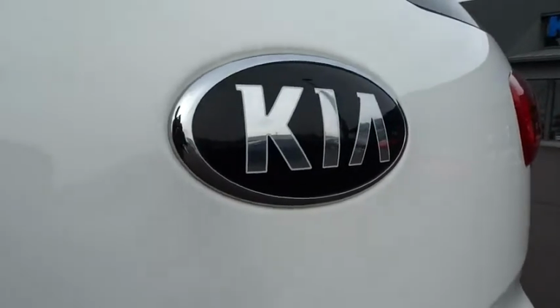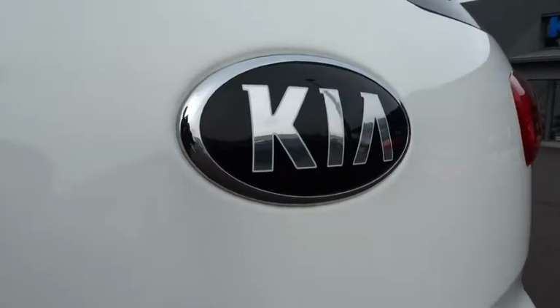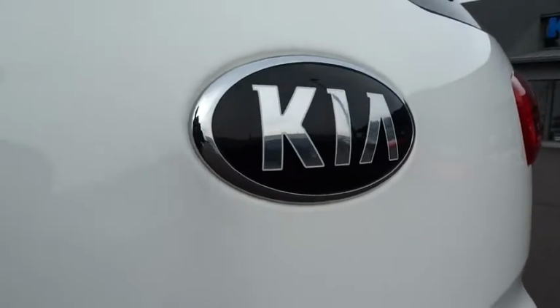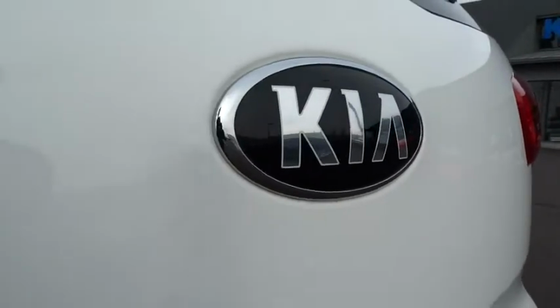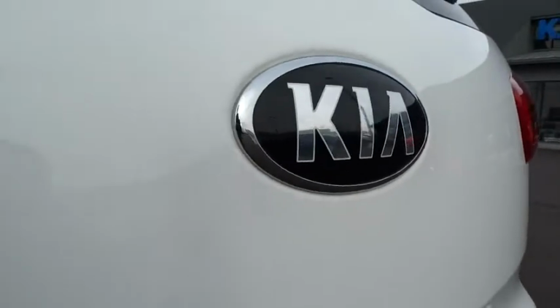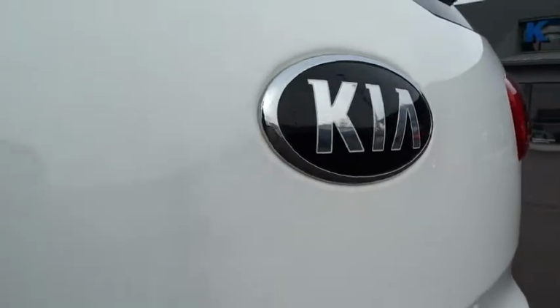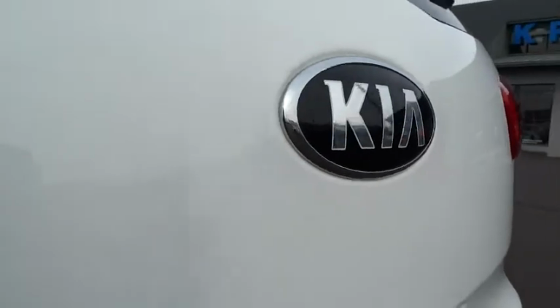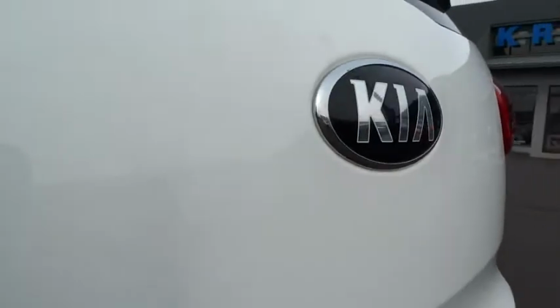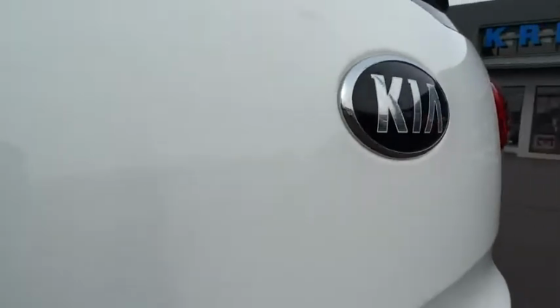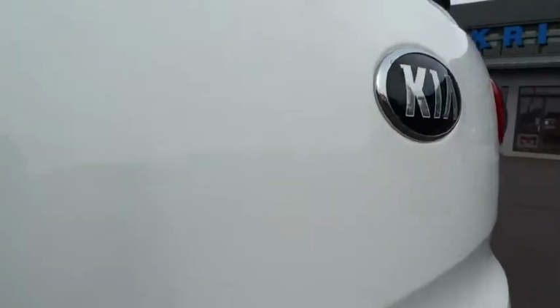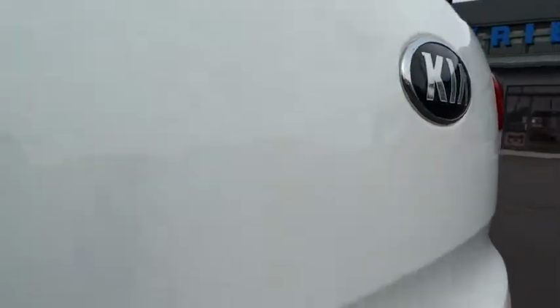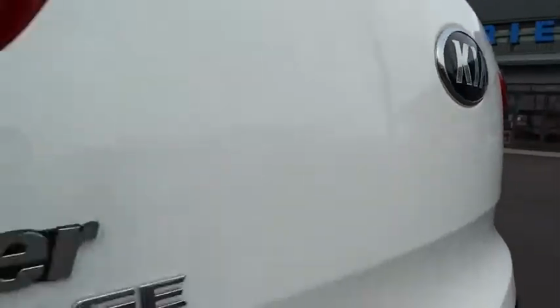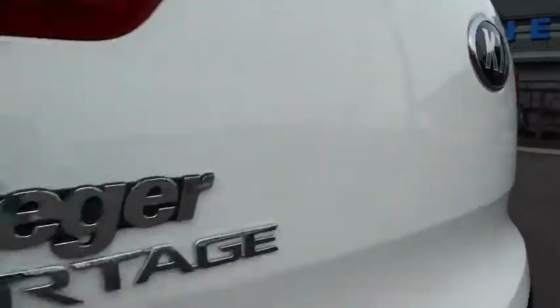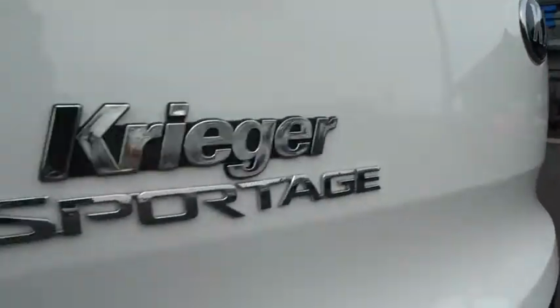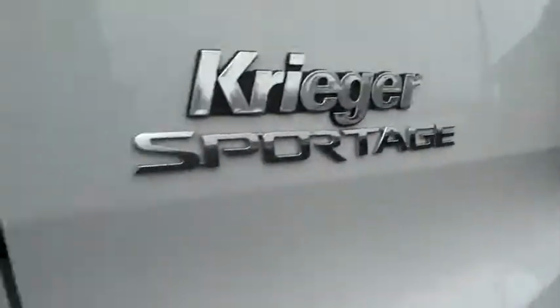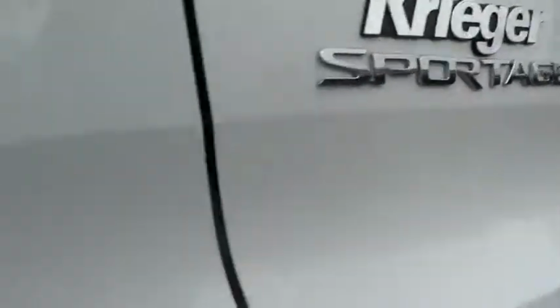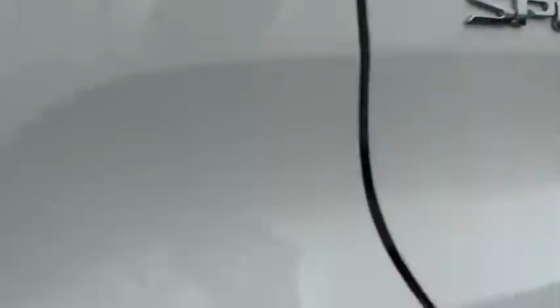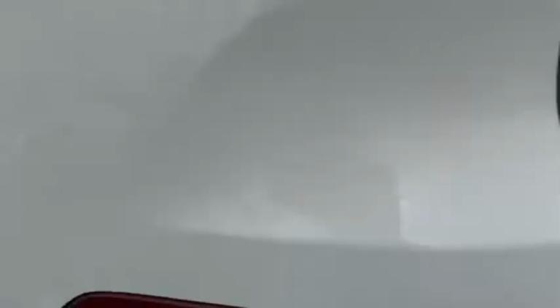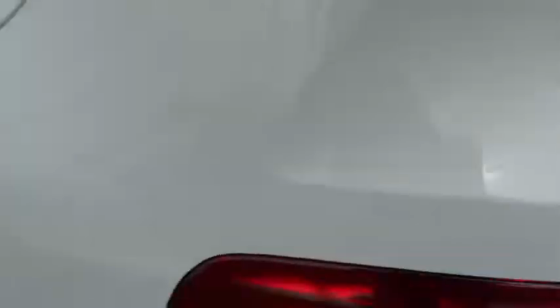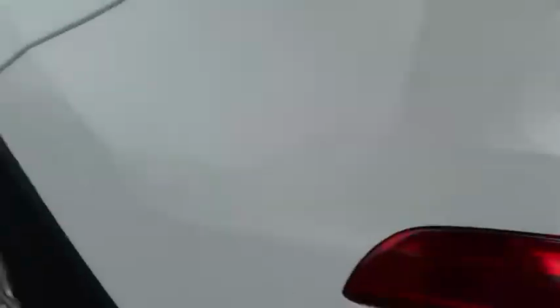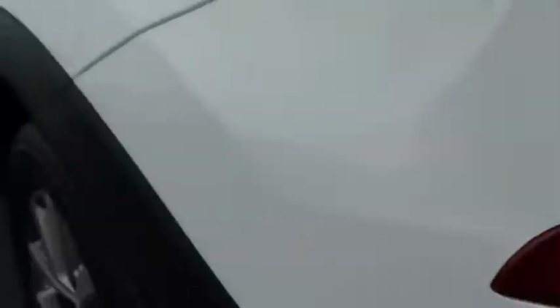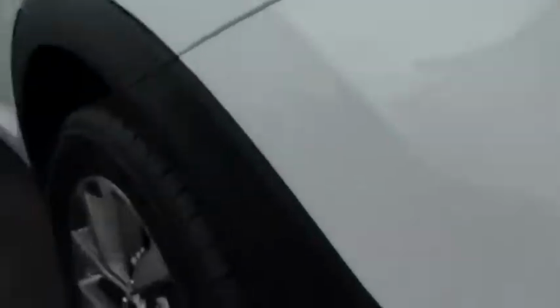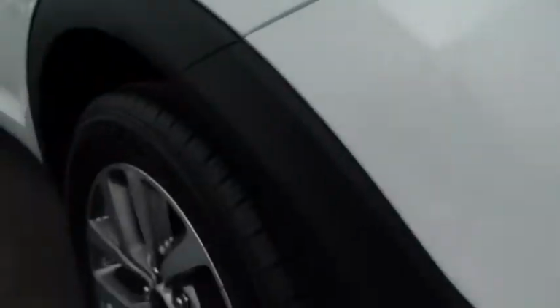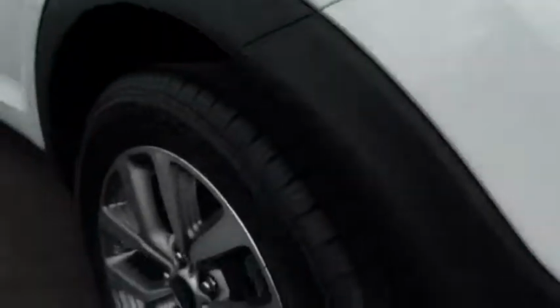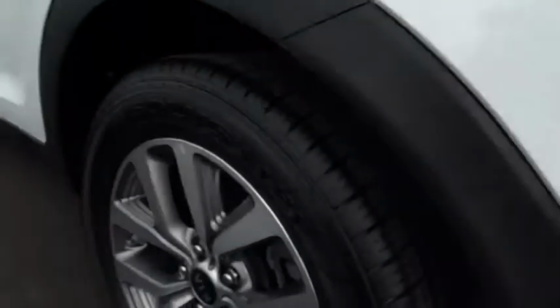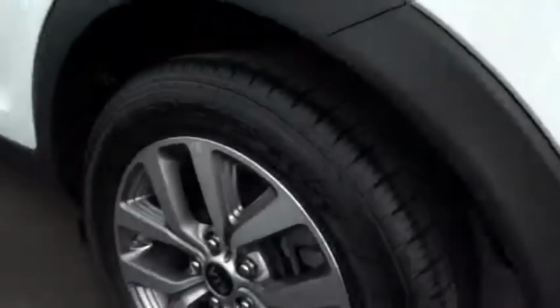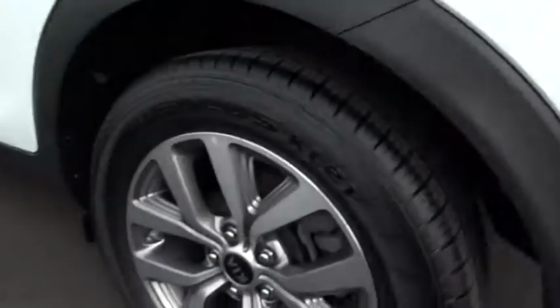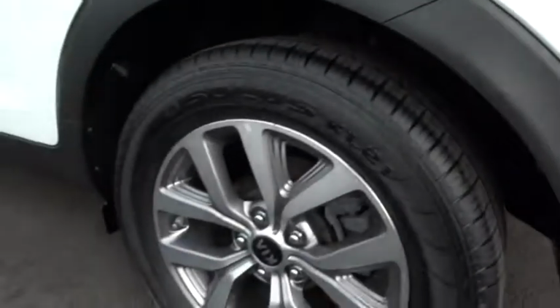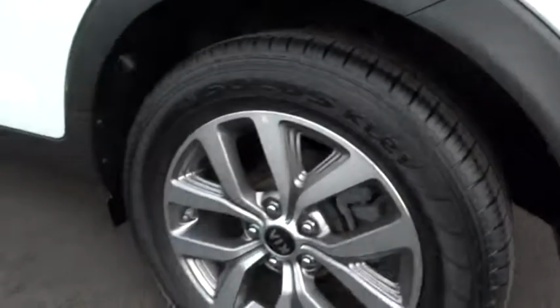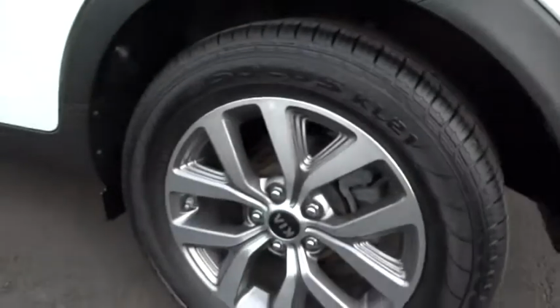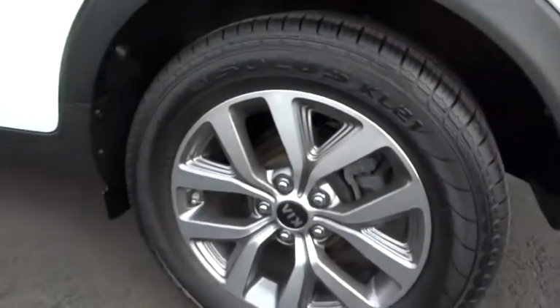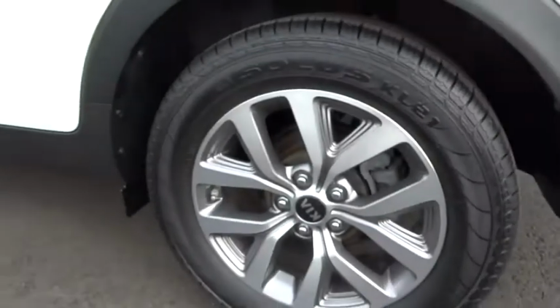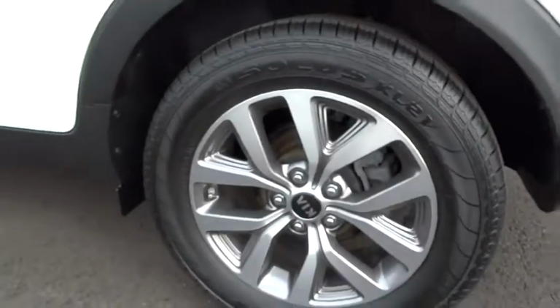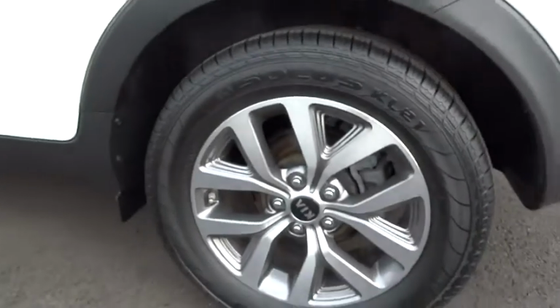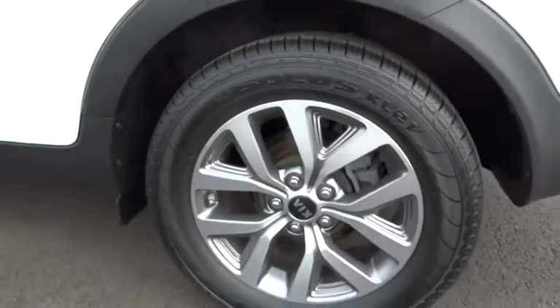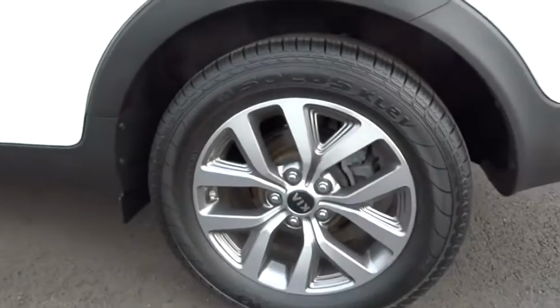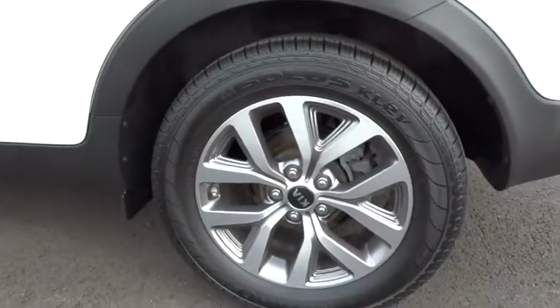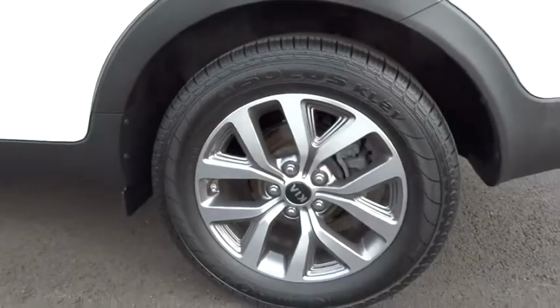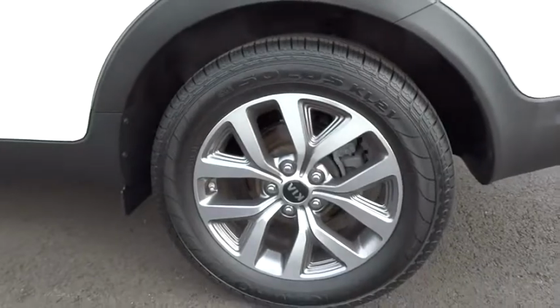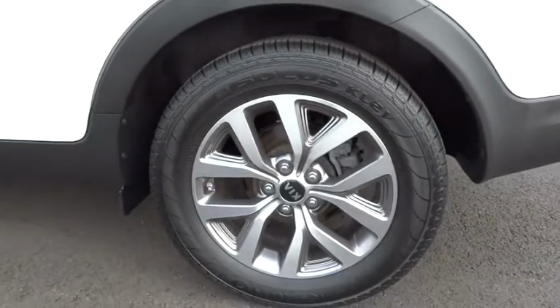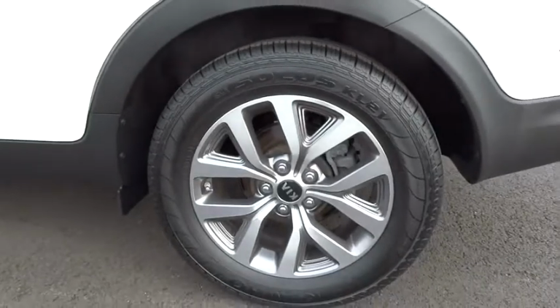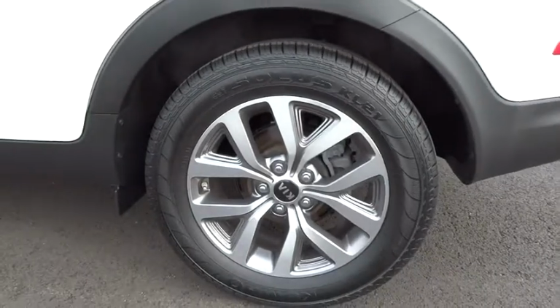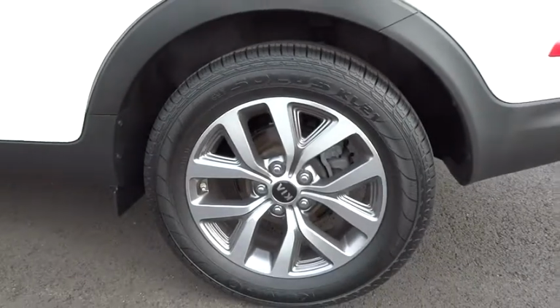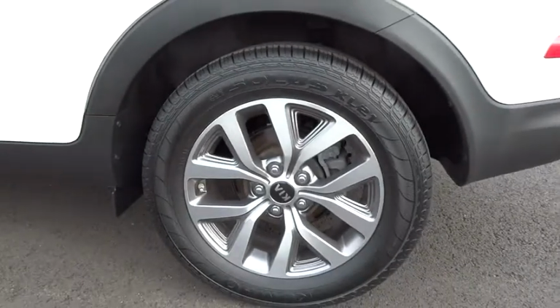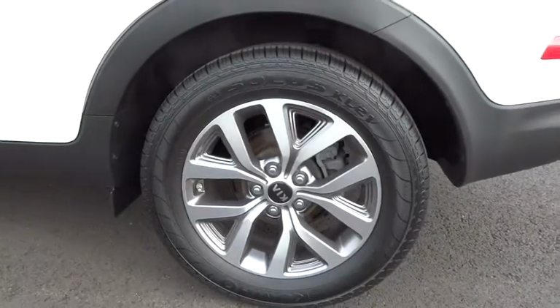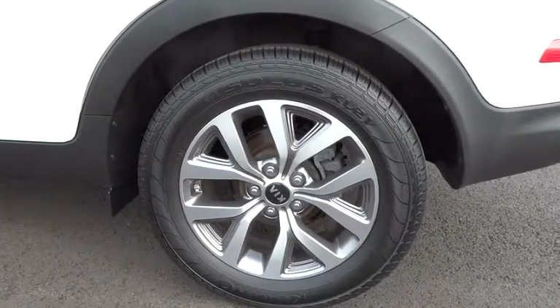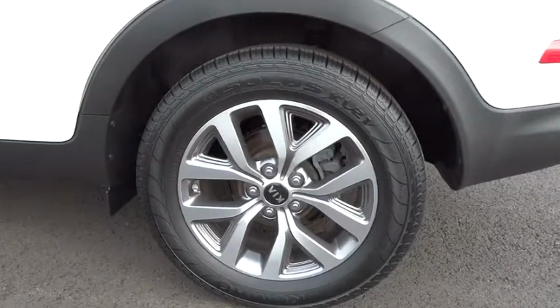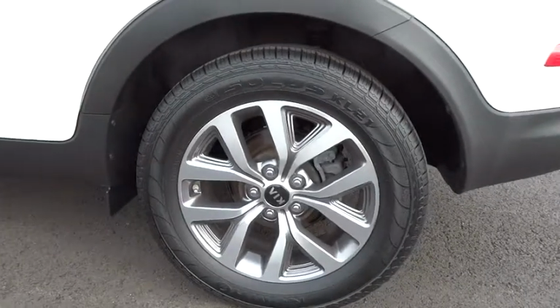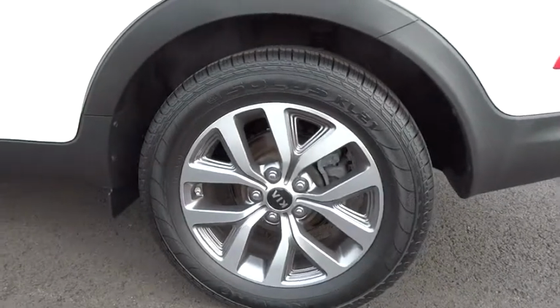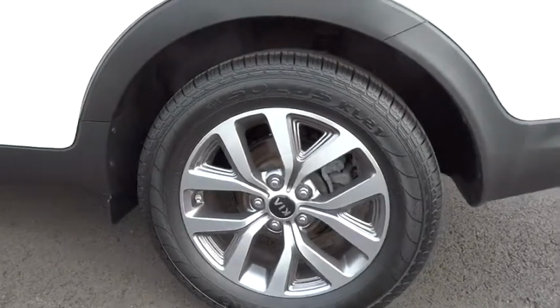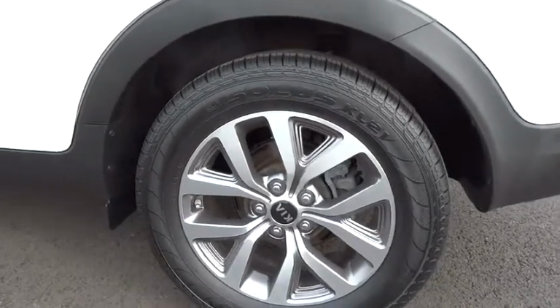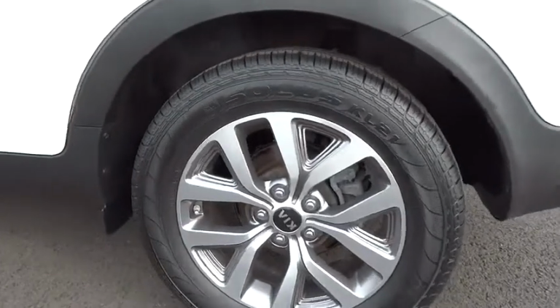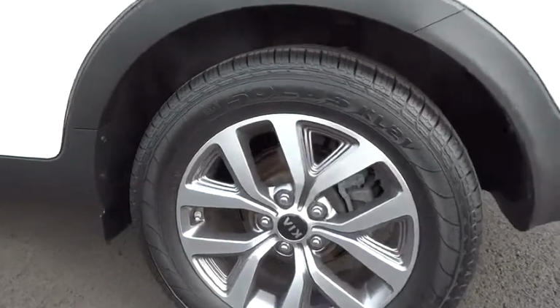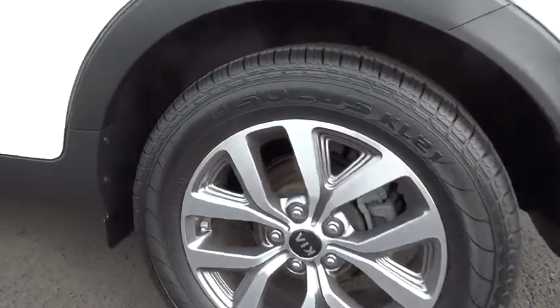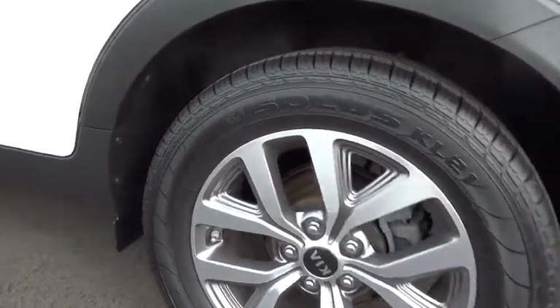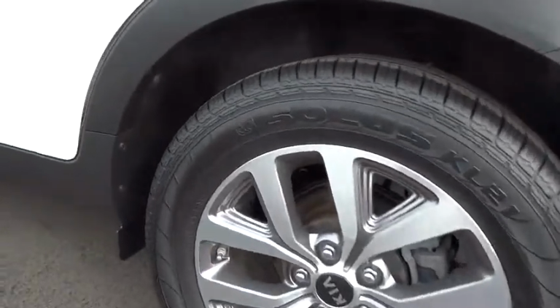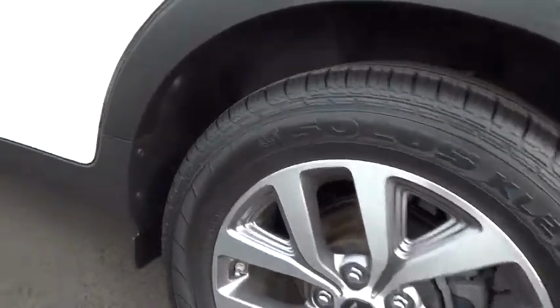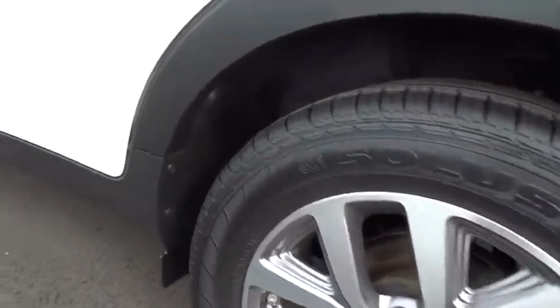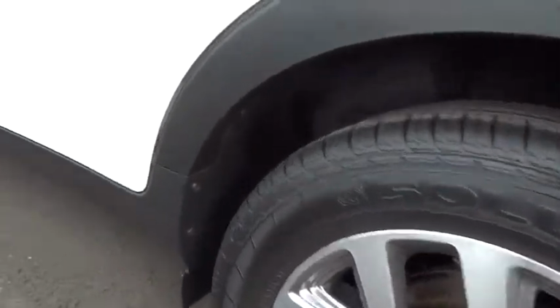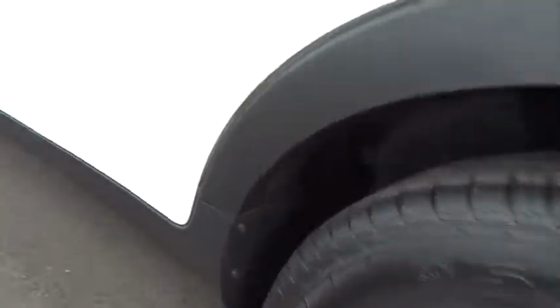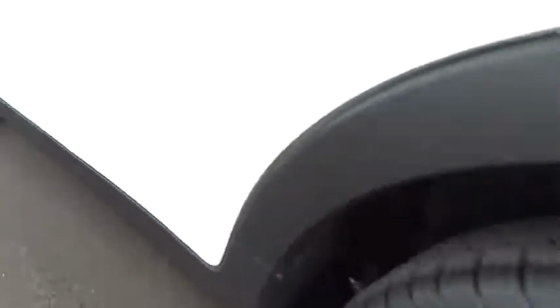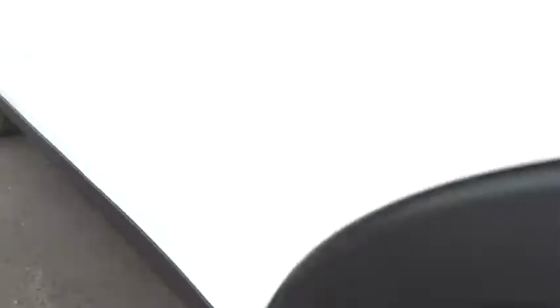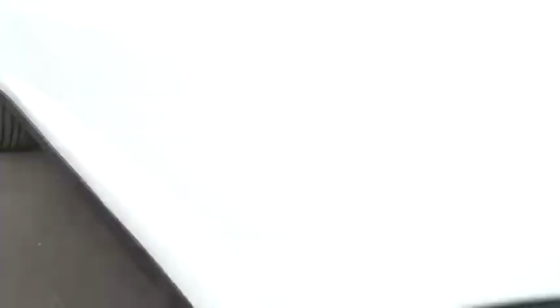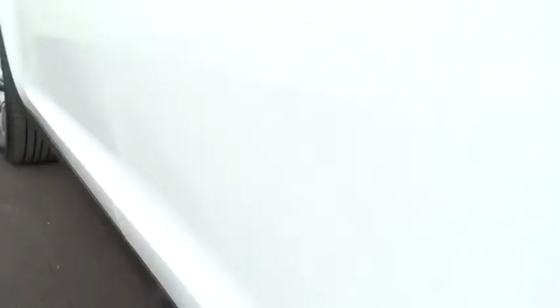Rear defrost, bucket seats, MP3 player, power door locks, child safety locks, security system.